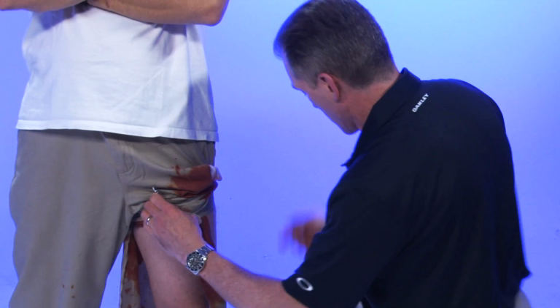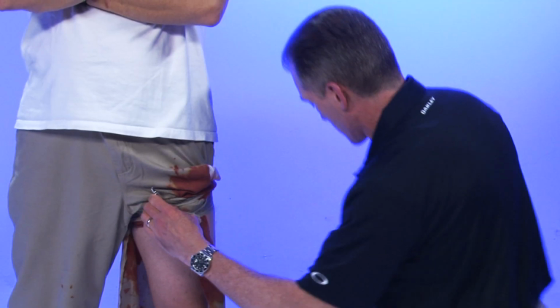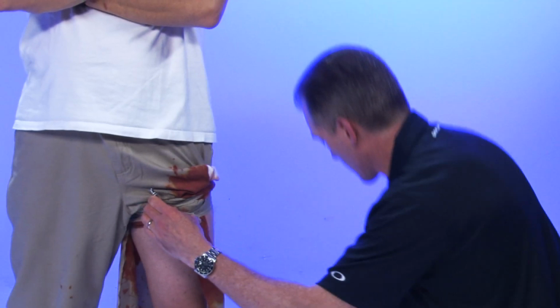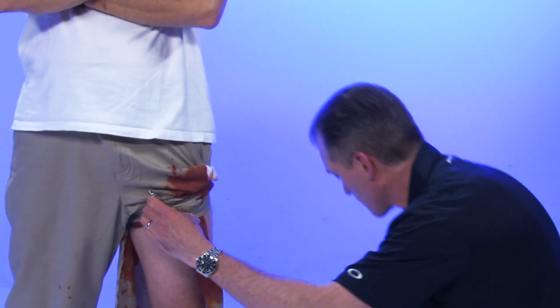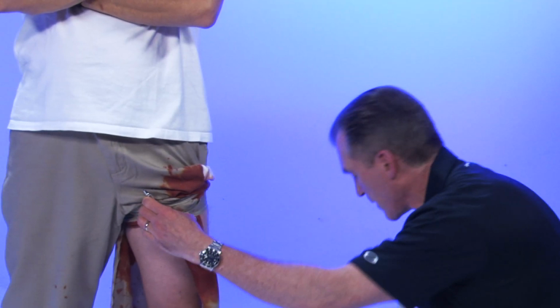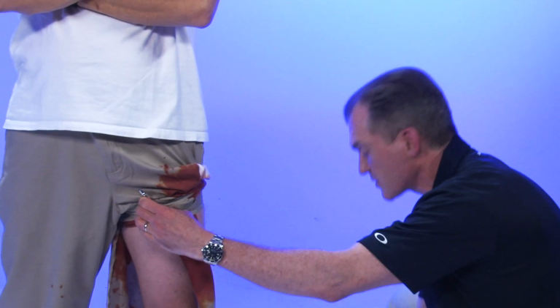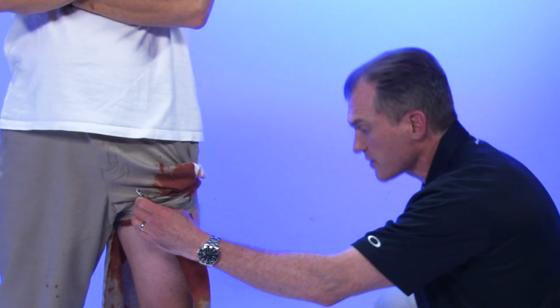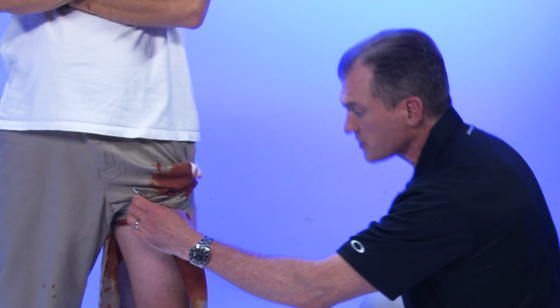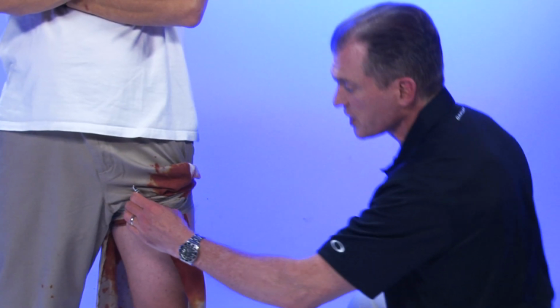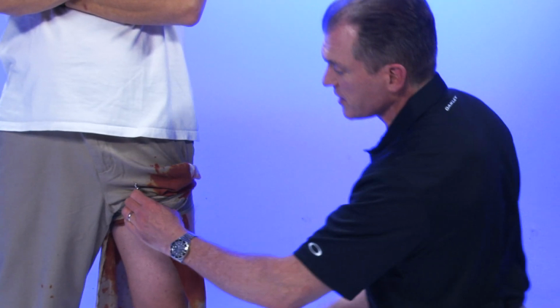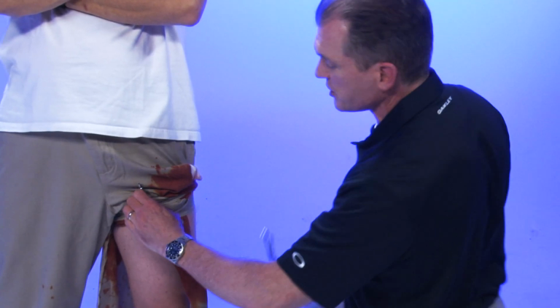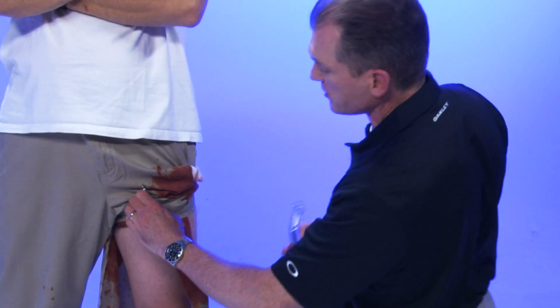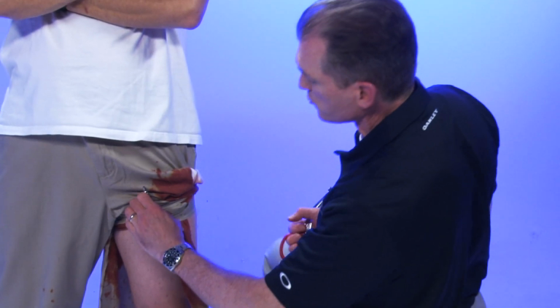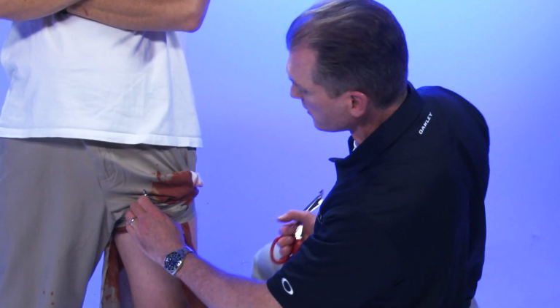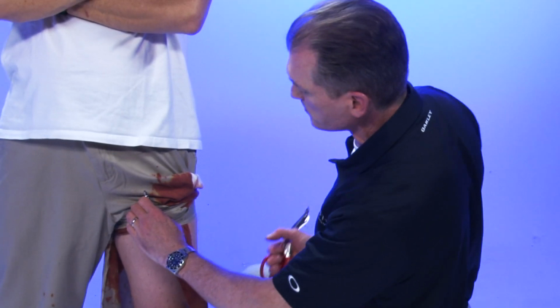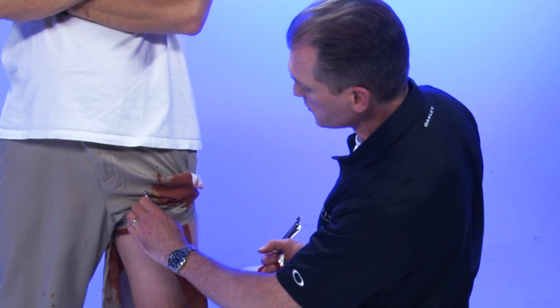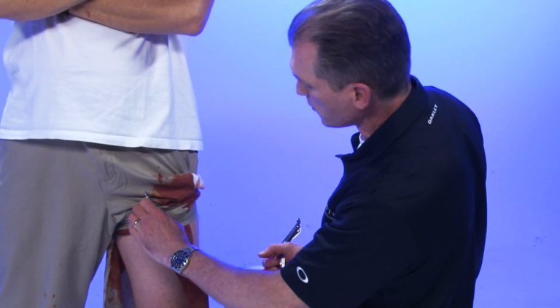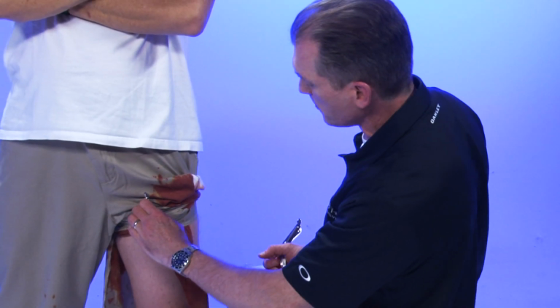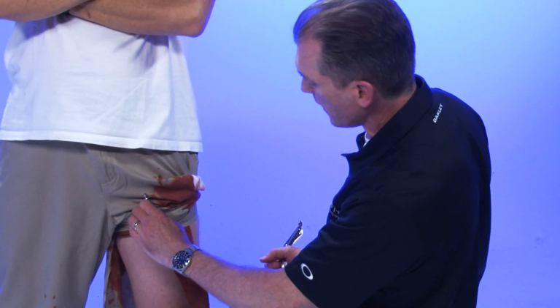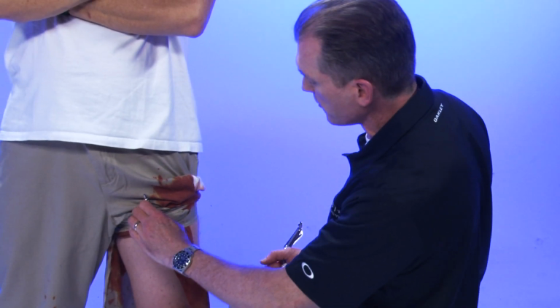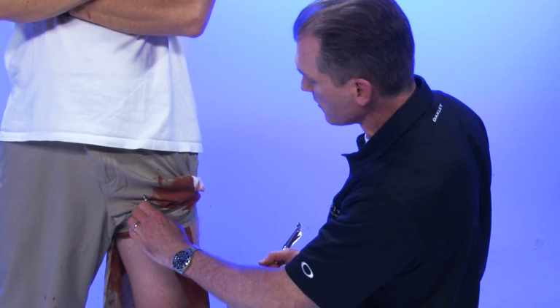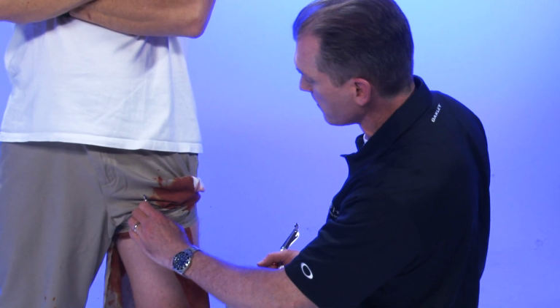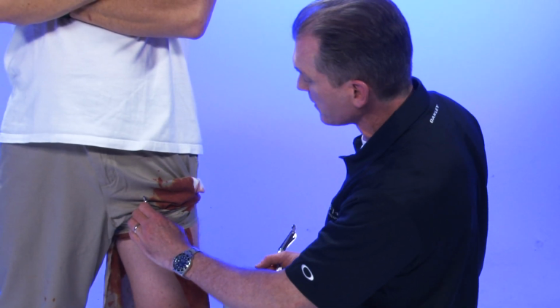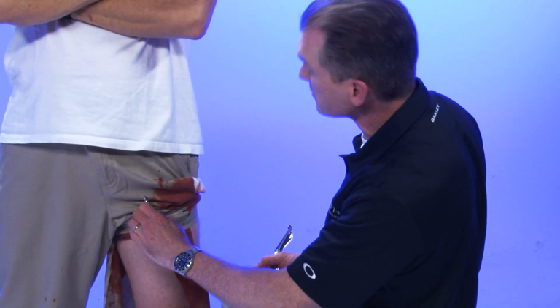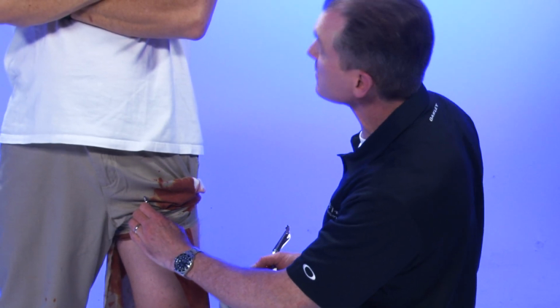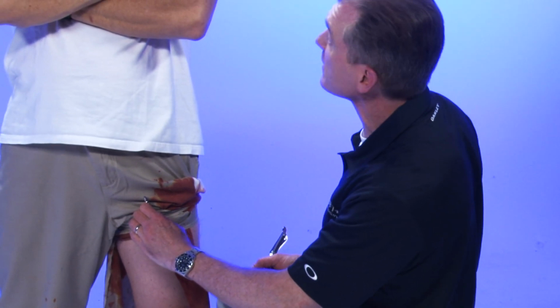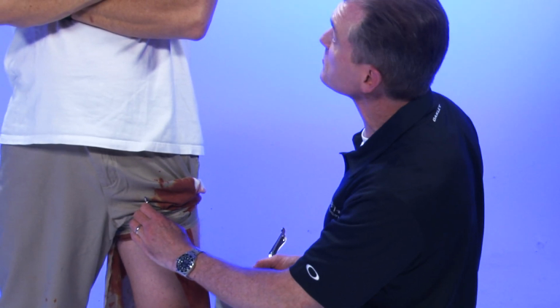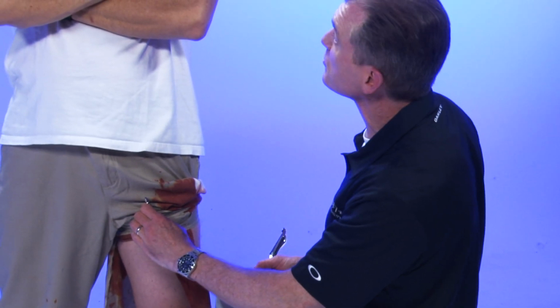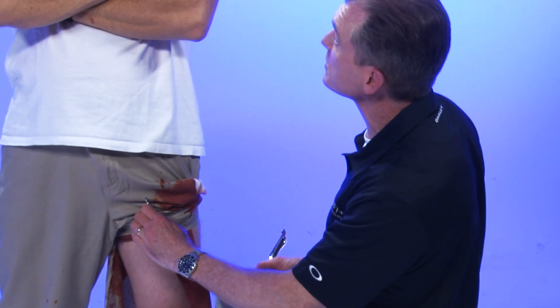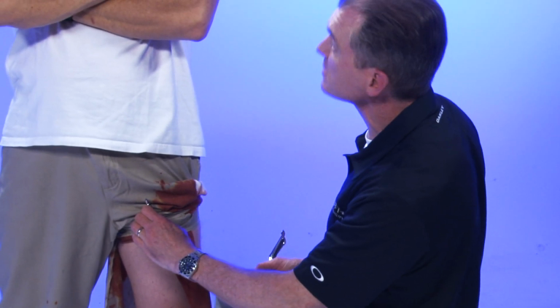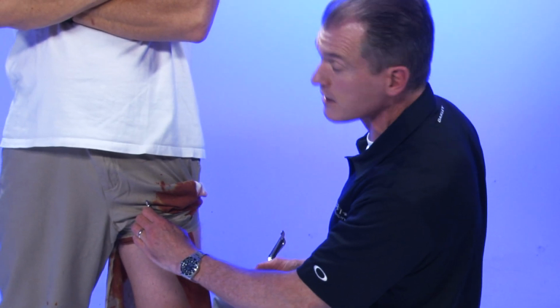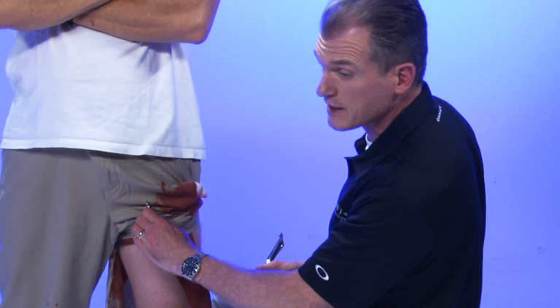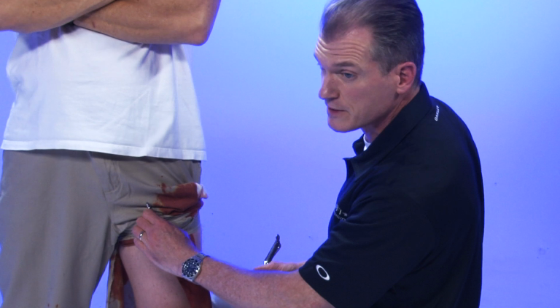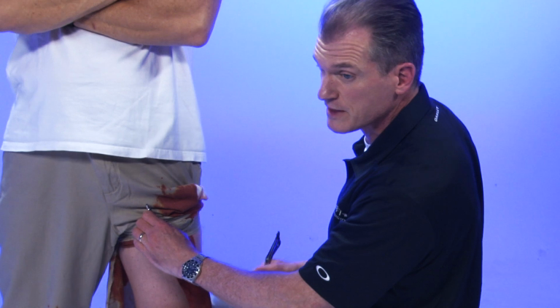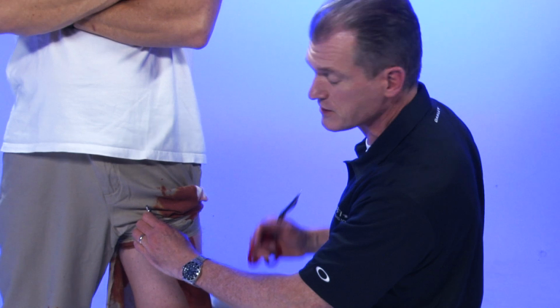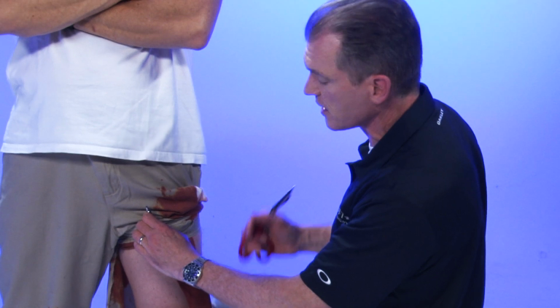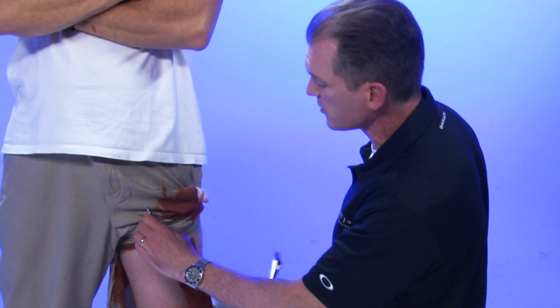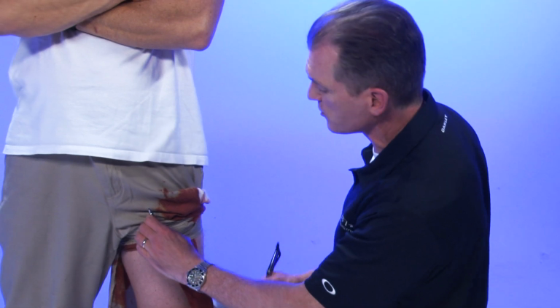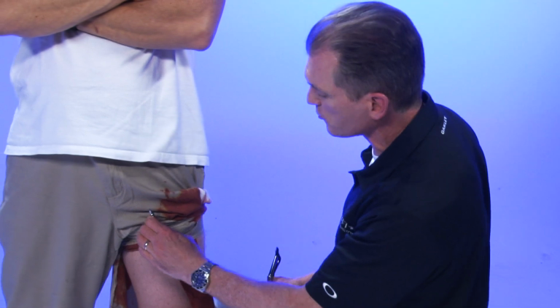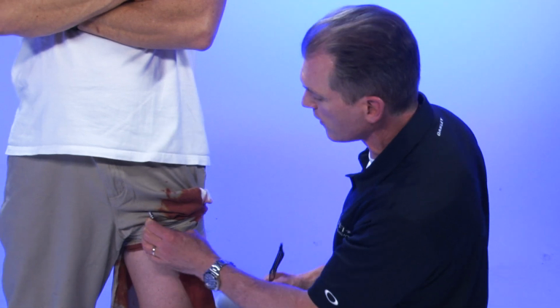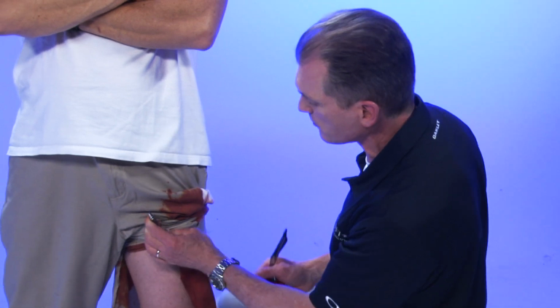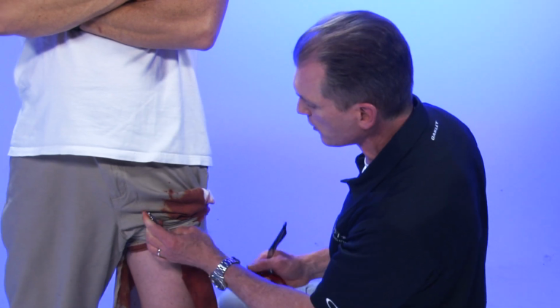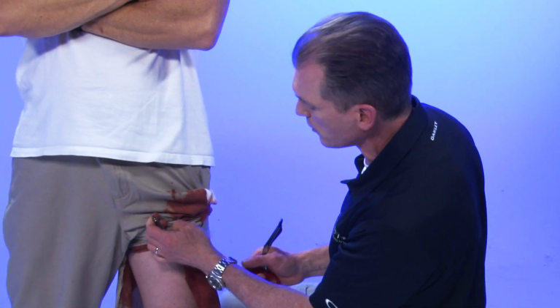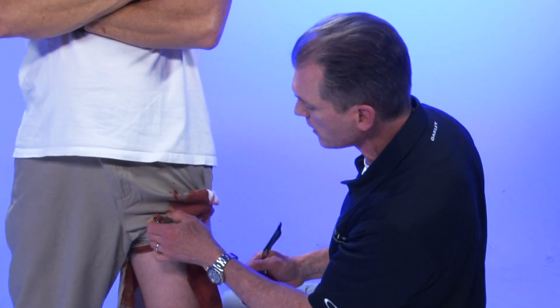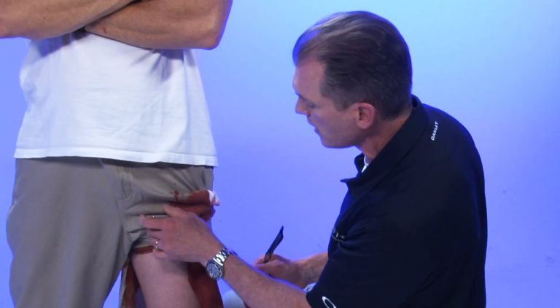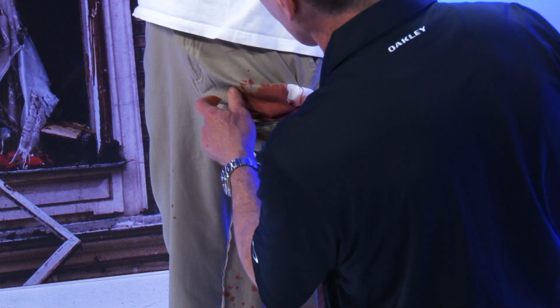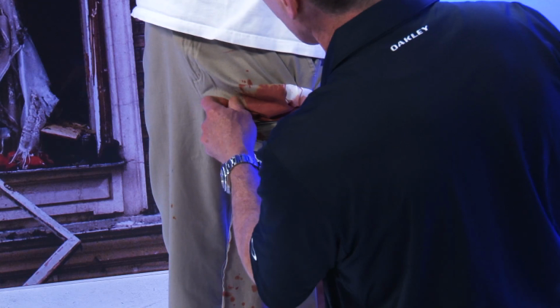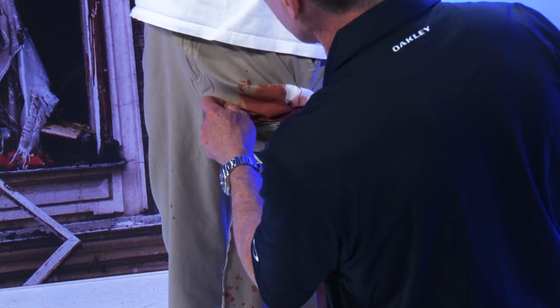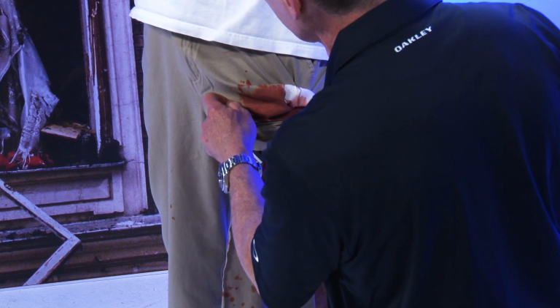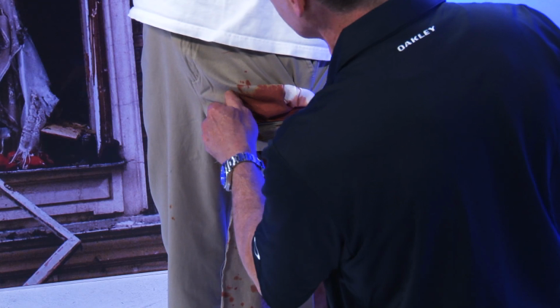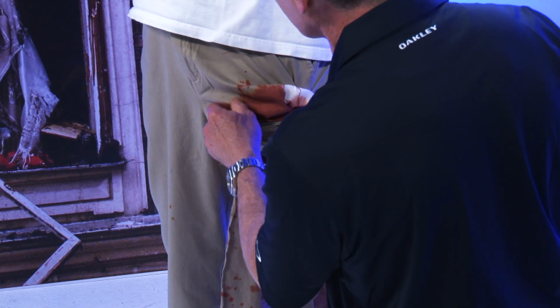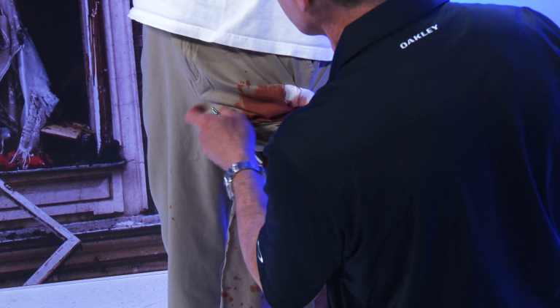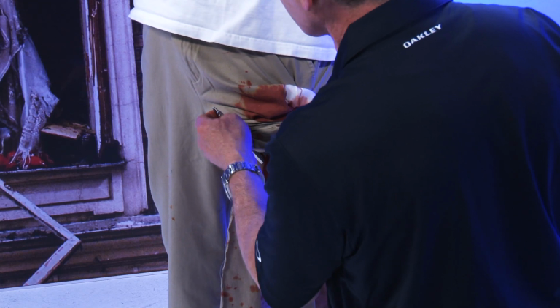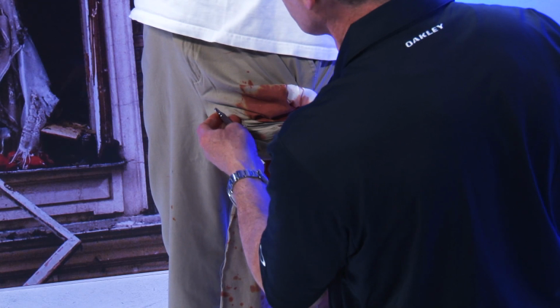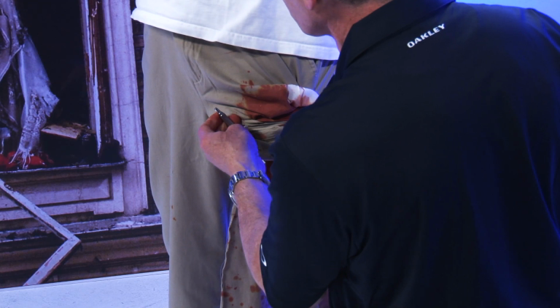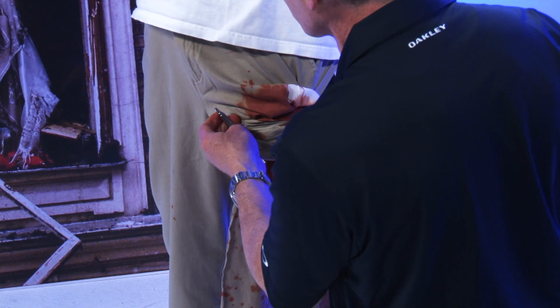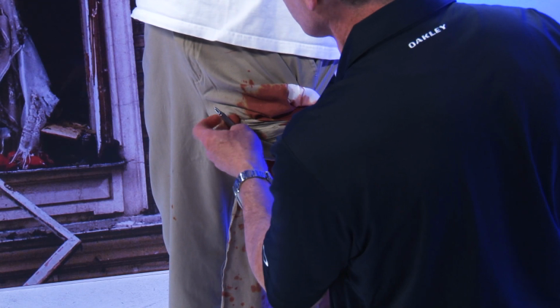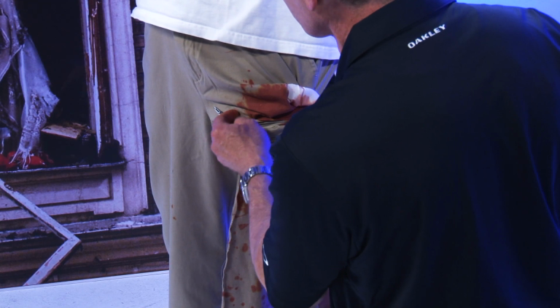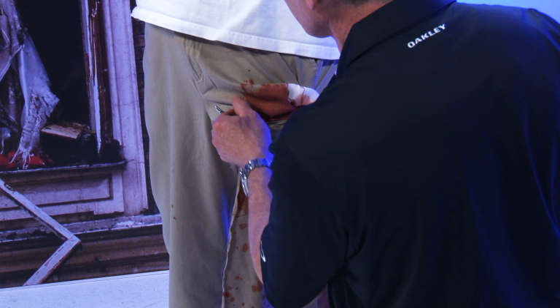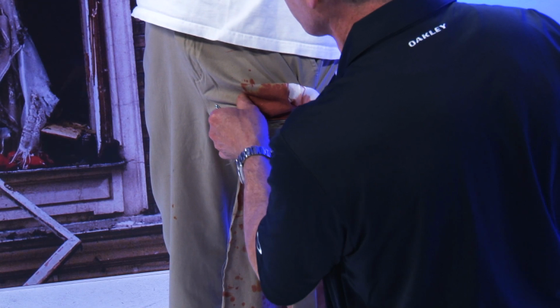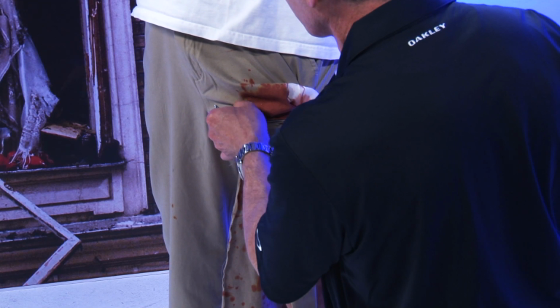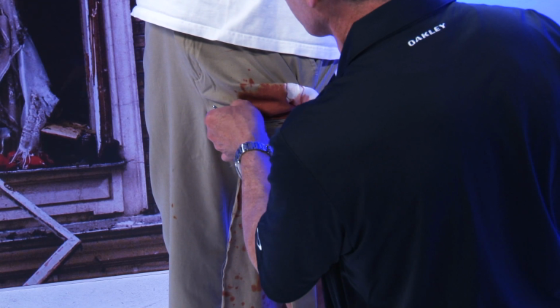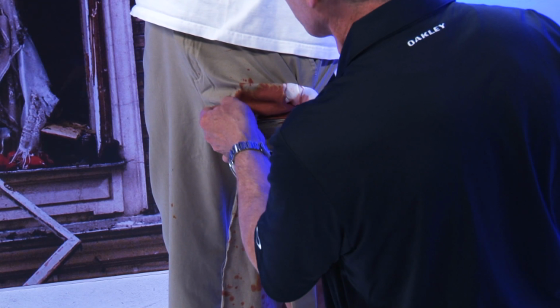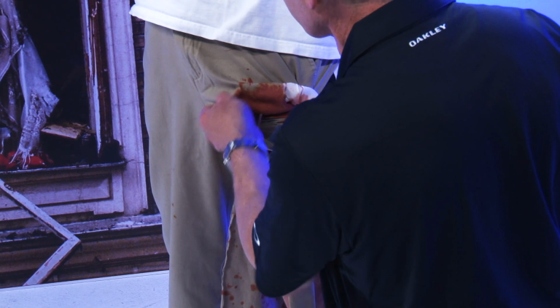Based on the change in his respiratory pattern, I'm guessing that's pretty tight. He's got a good throb going, and if he does, it should be tight enough.